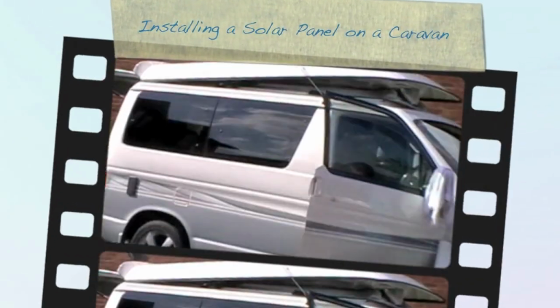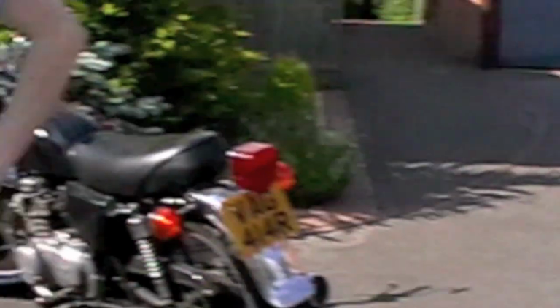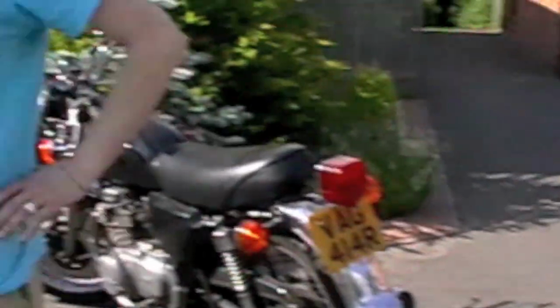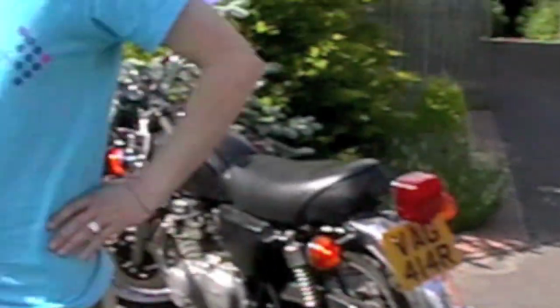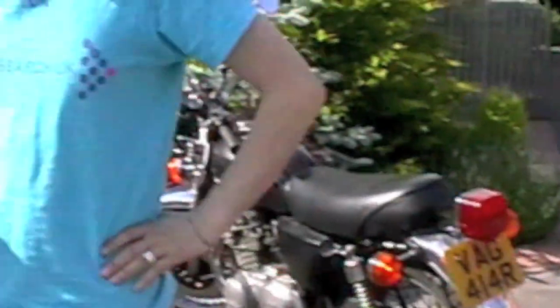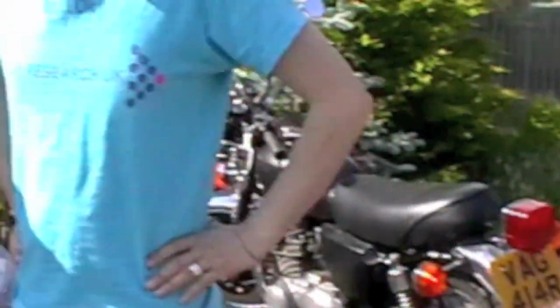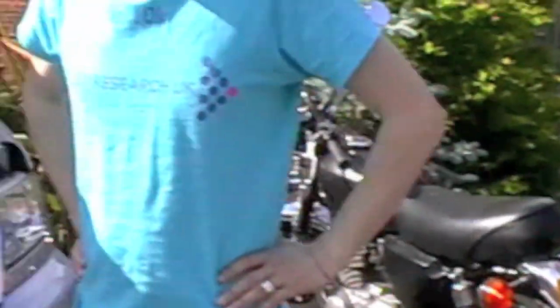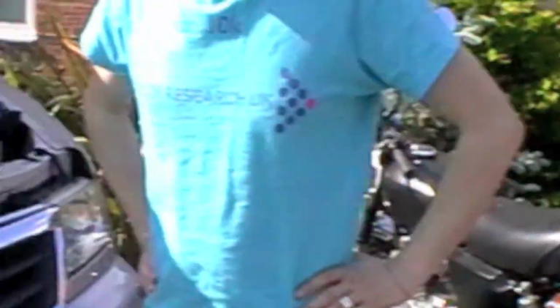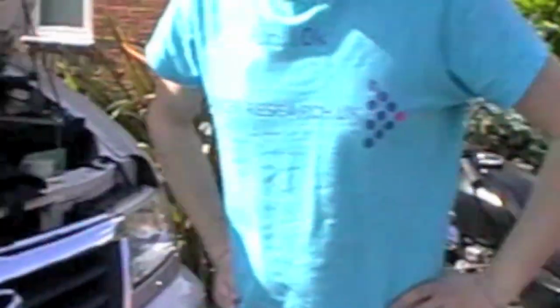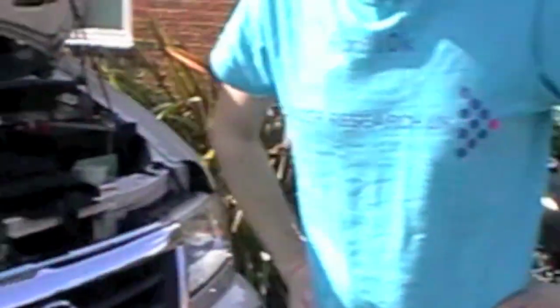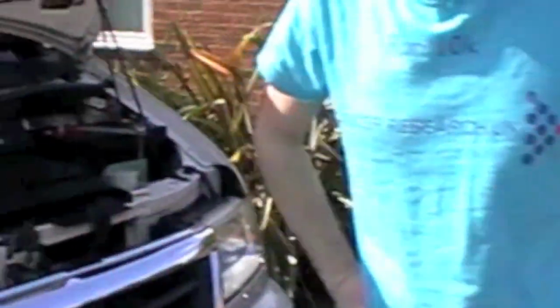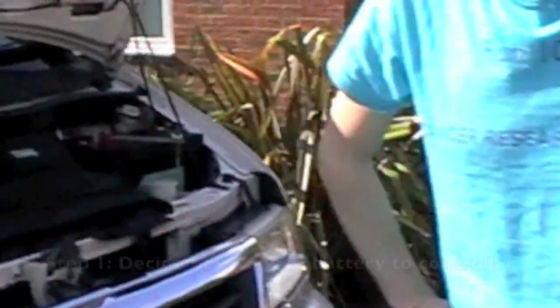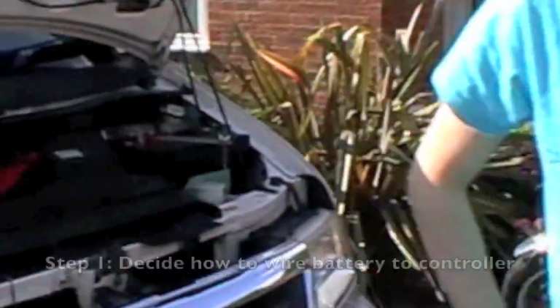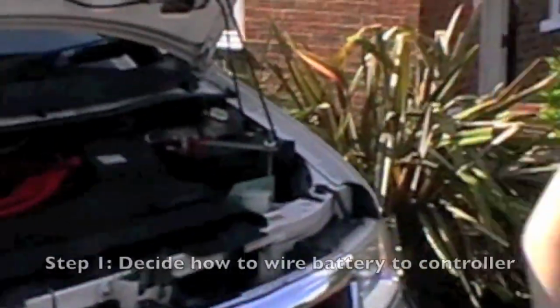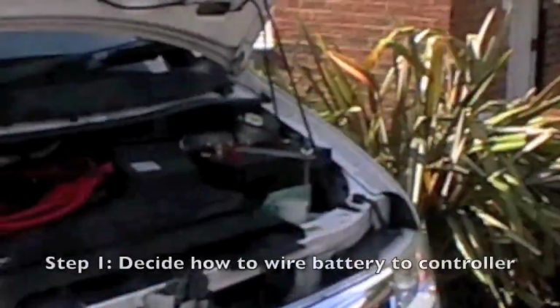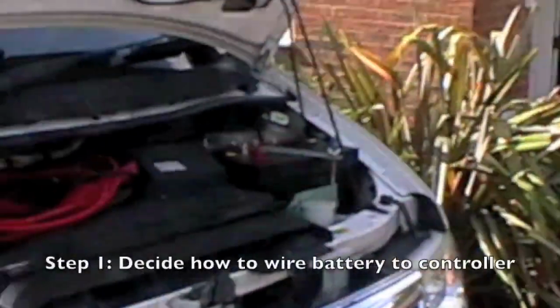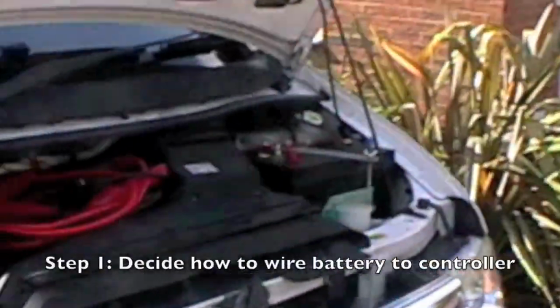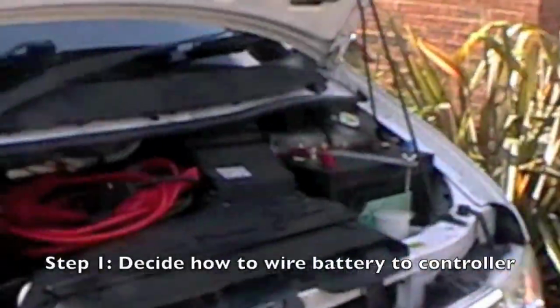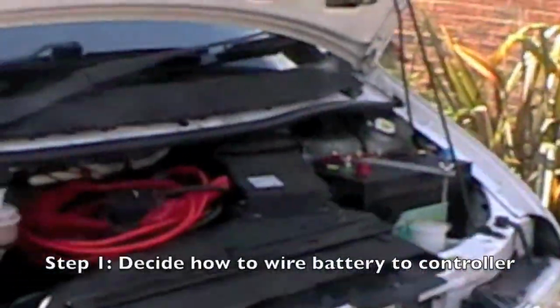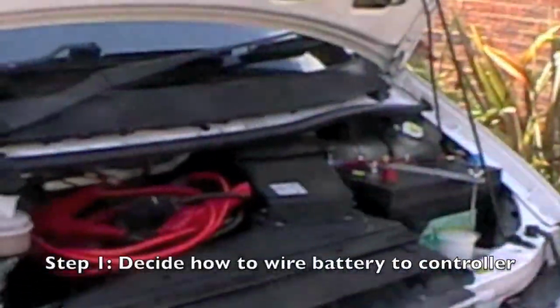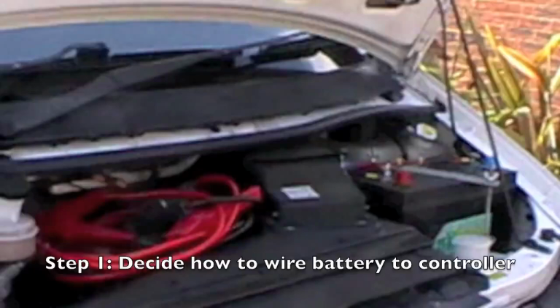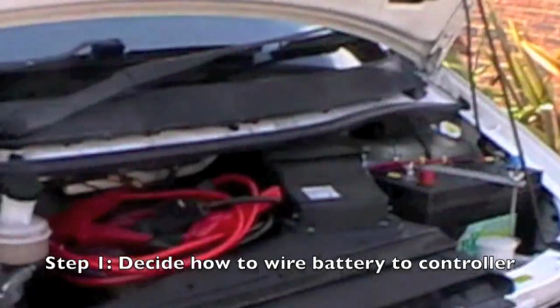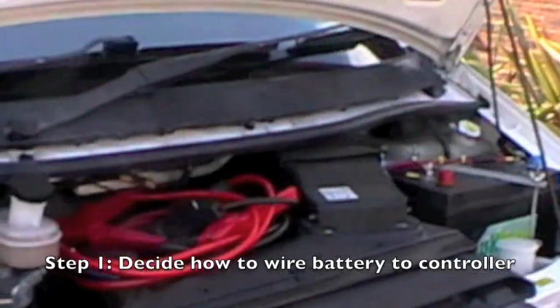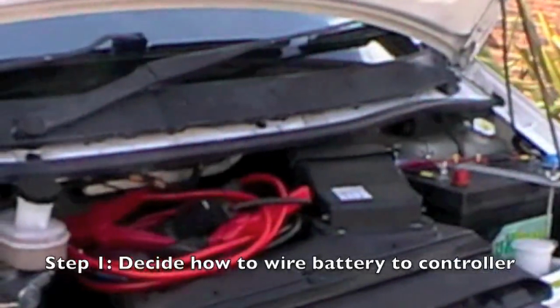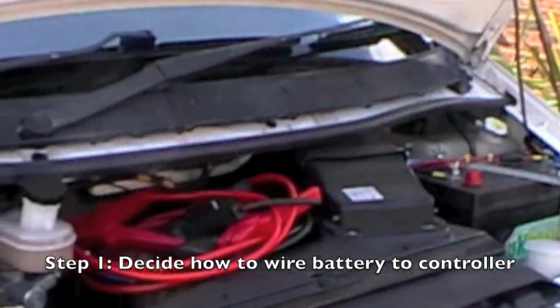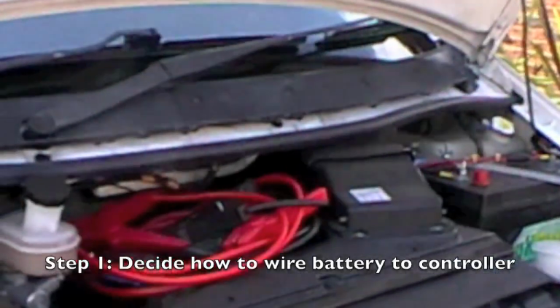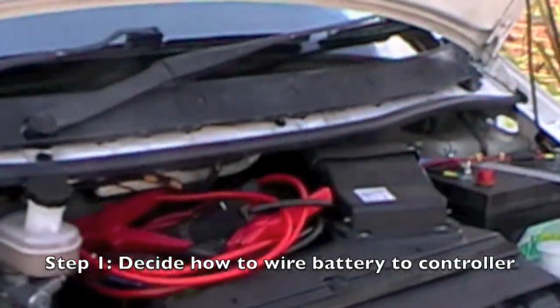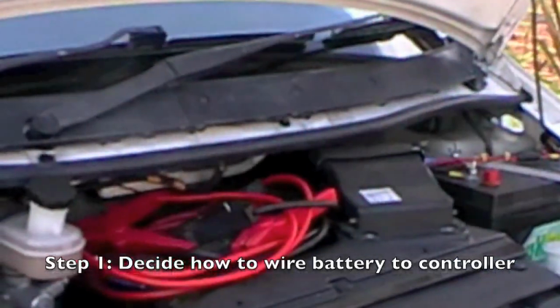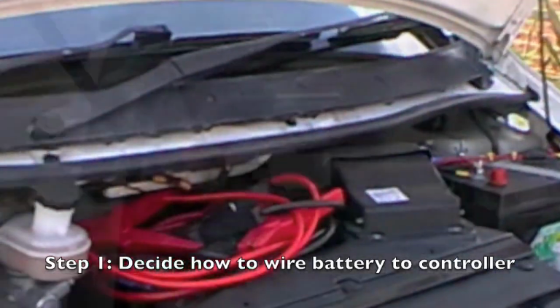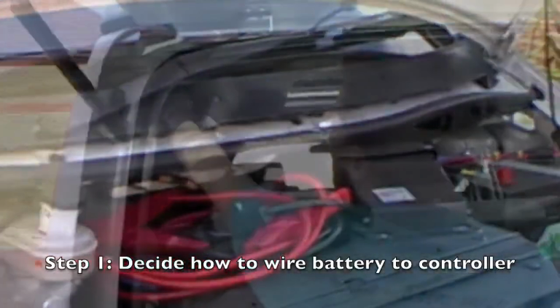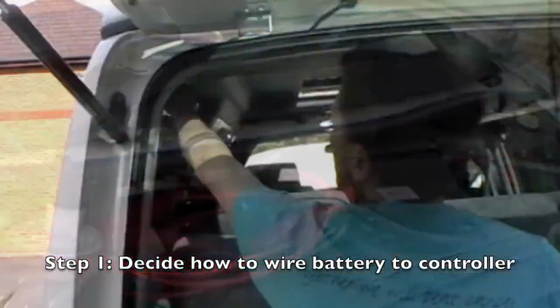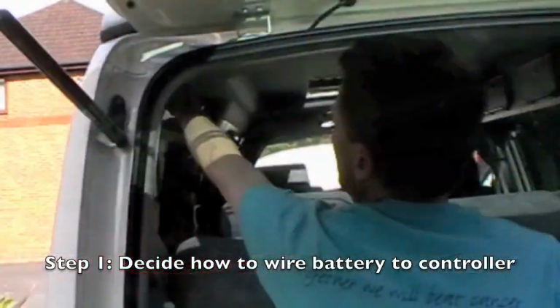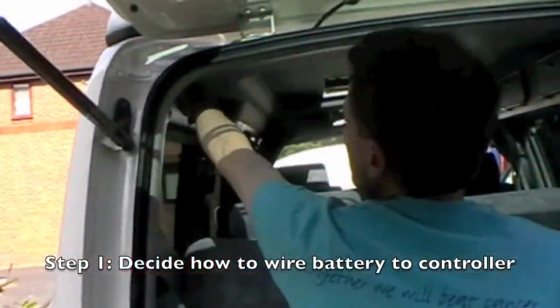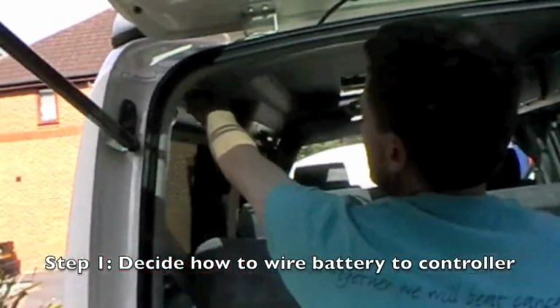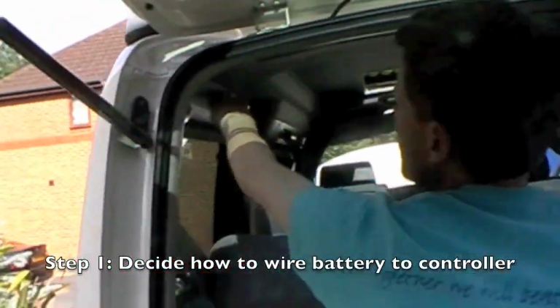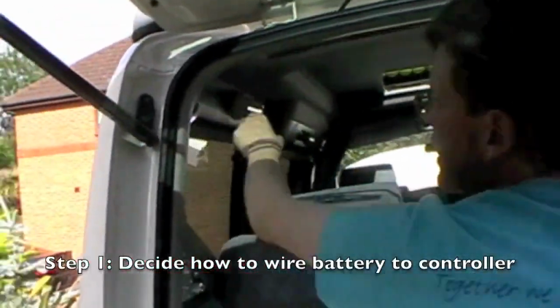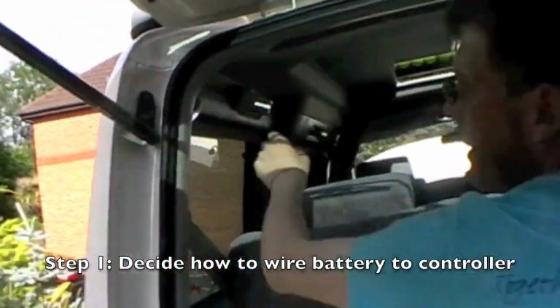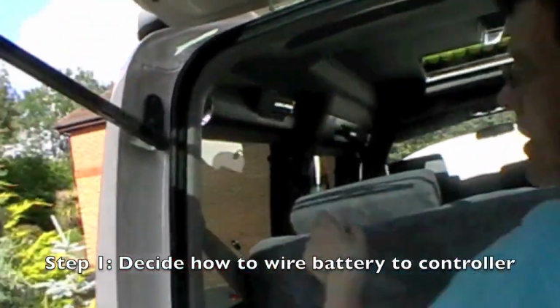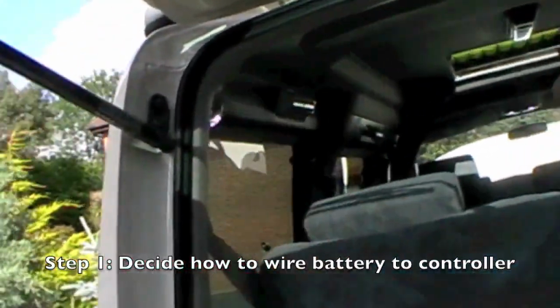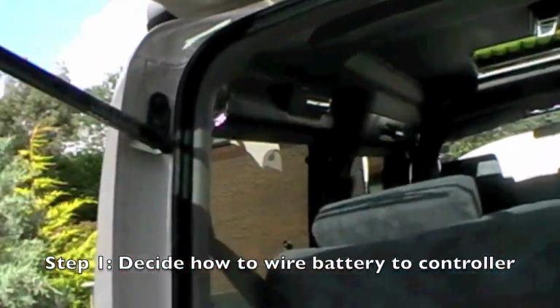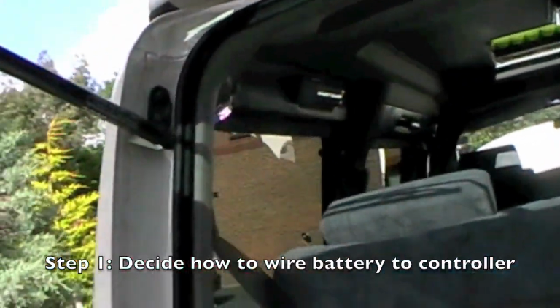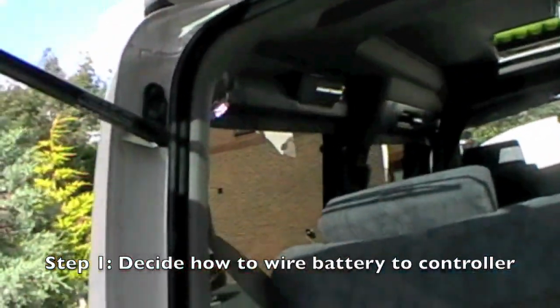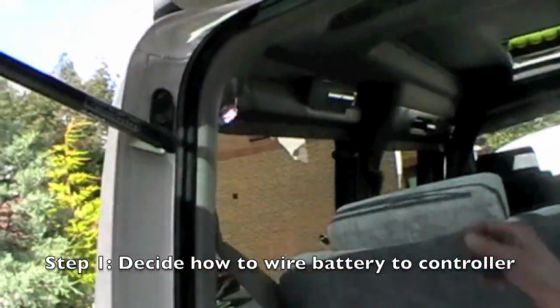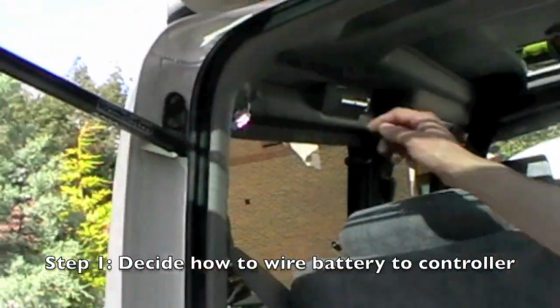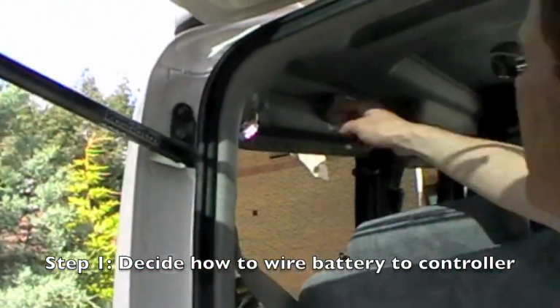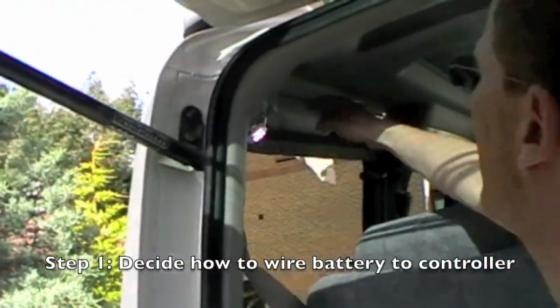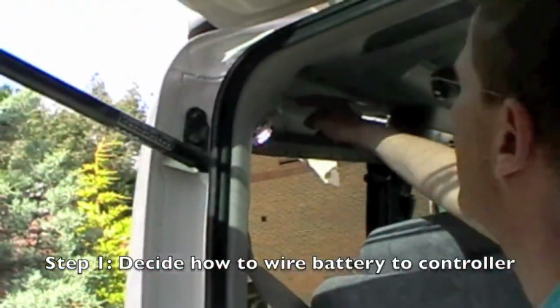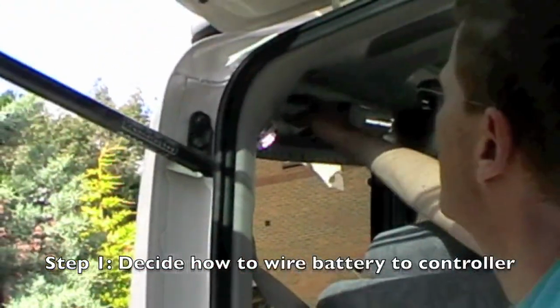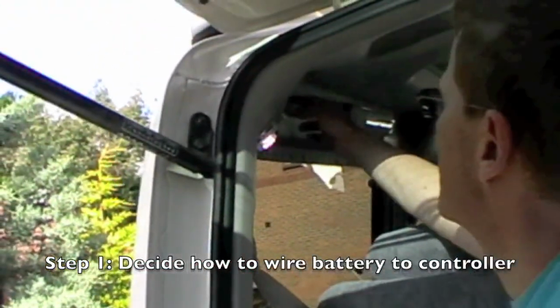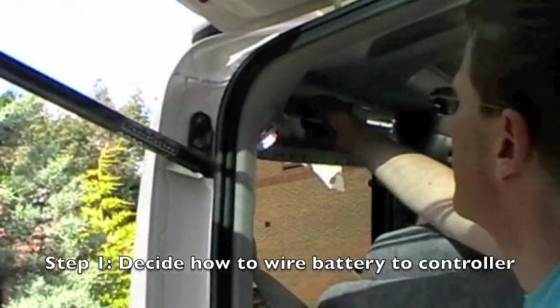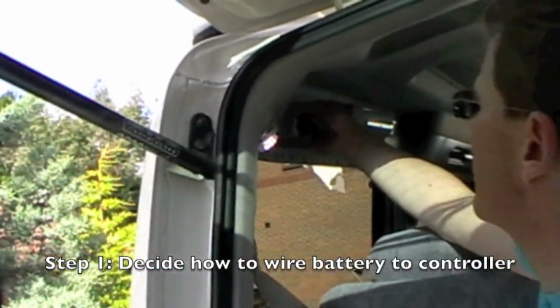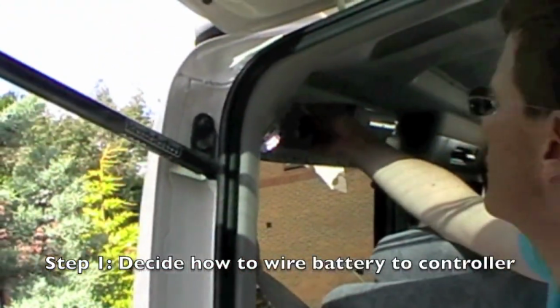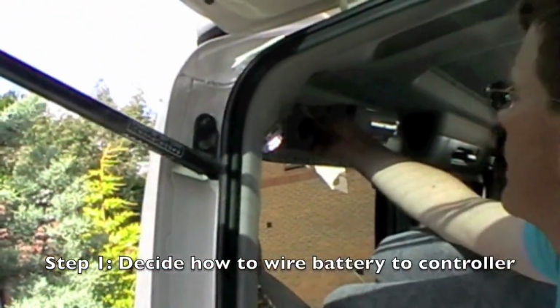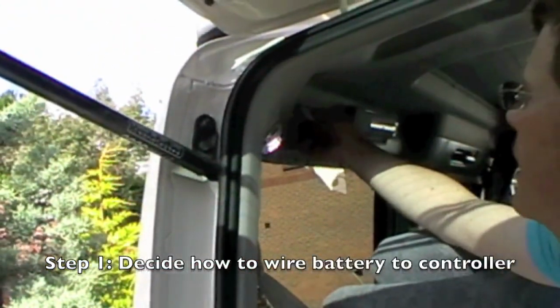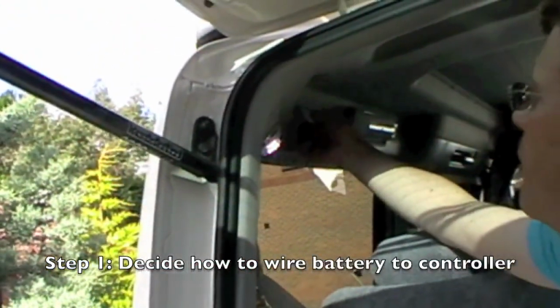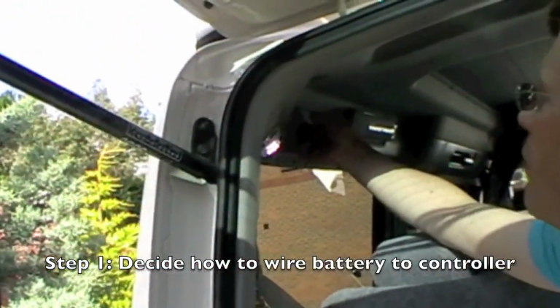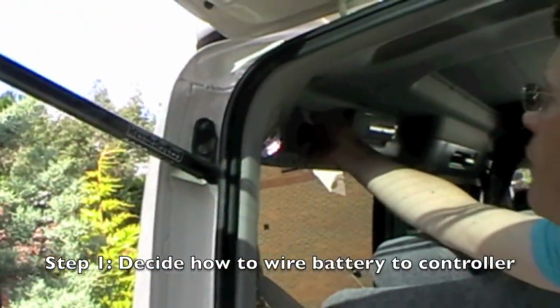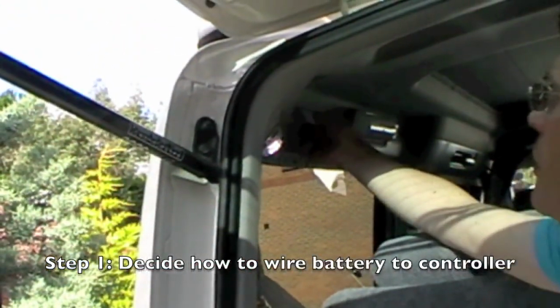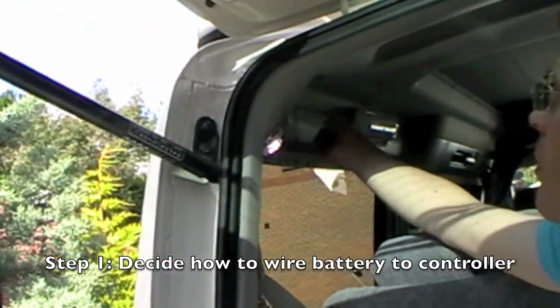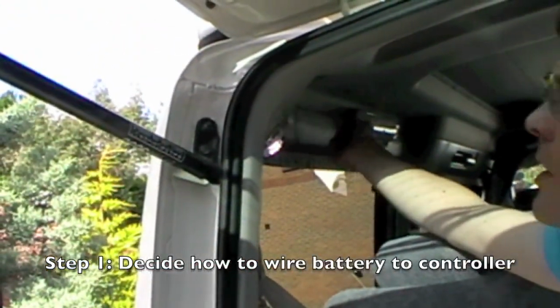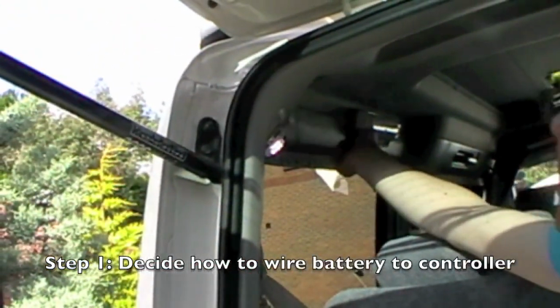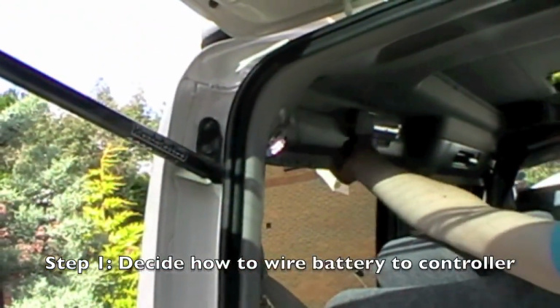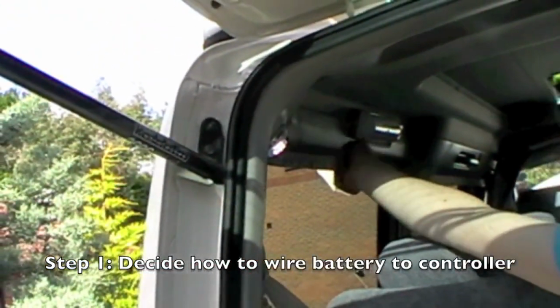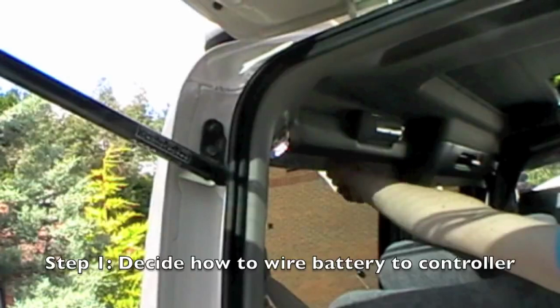I thought I'd just wear some scruffy clothes. Can you just tap into the wire? We'll just pull this panel off and the wire's under there.